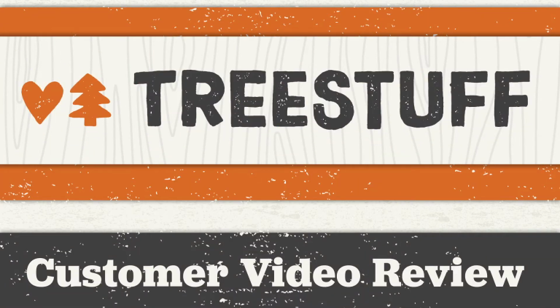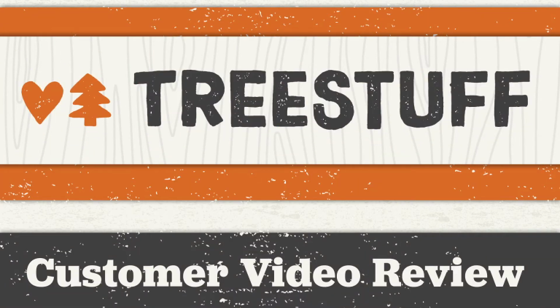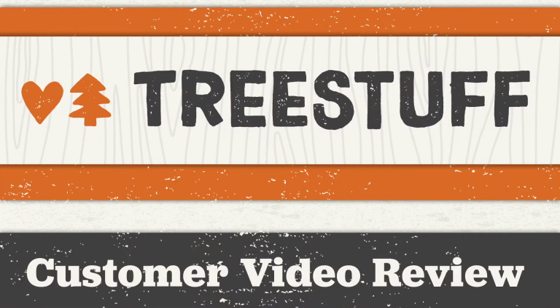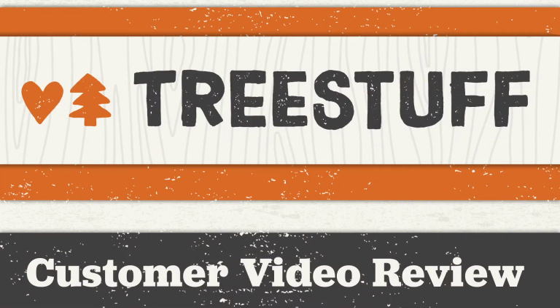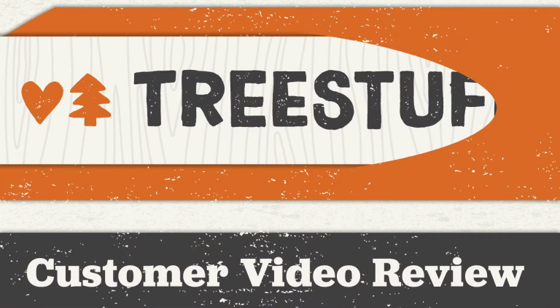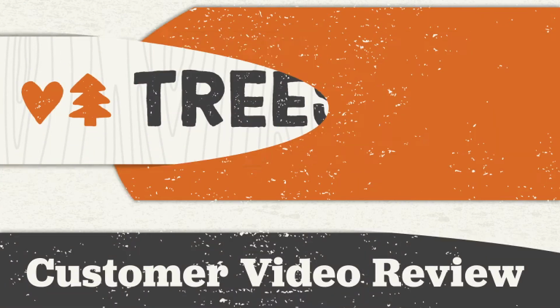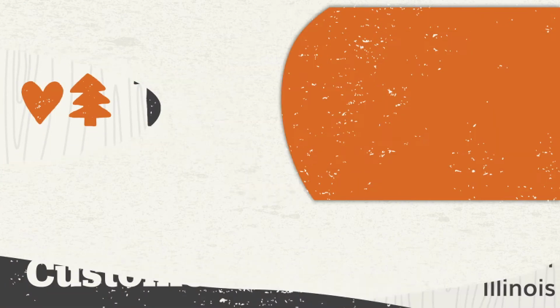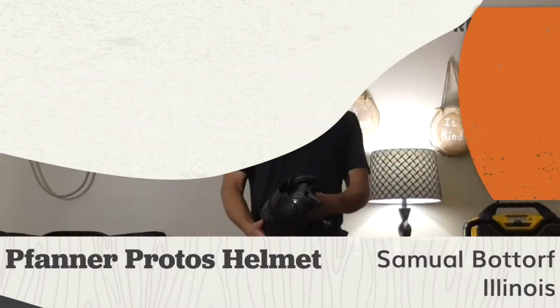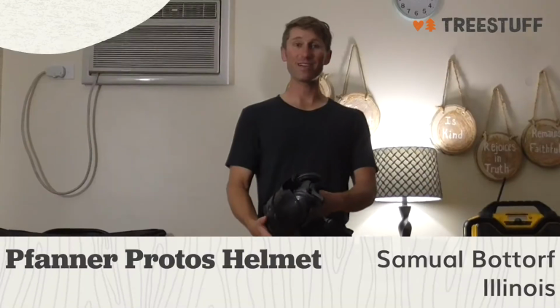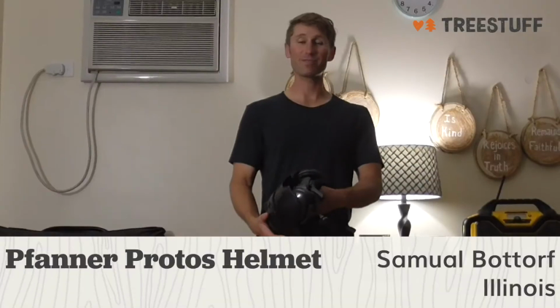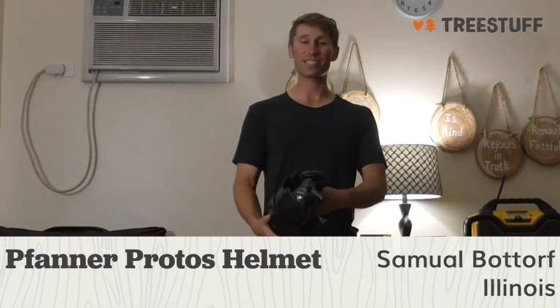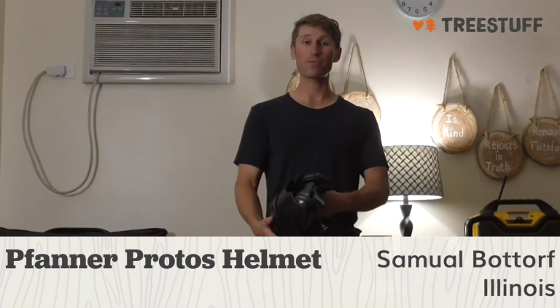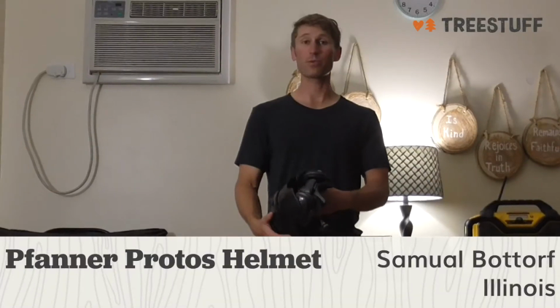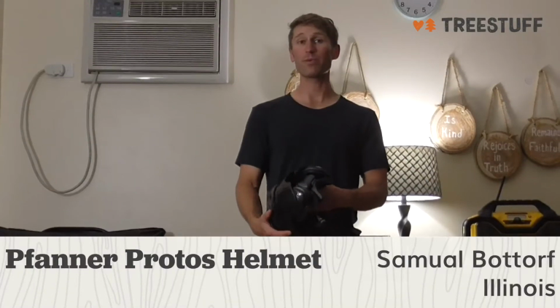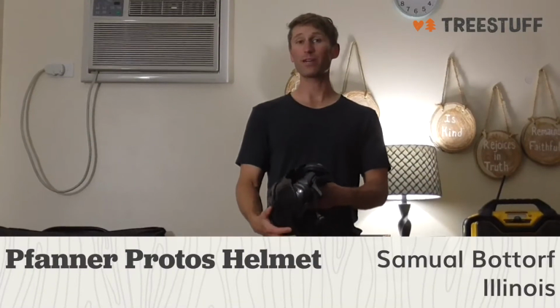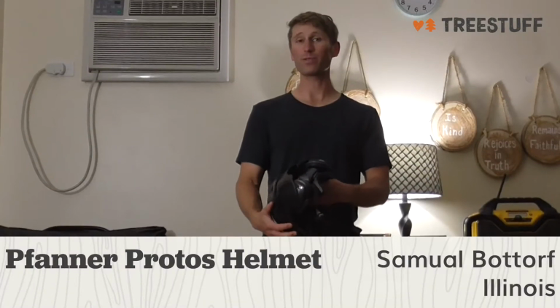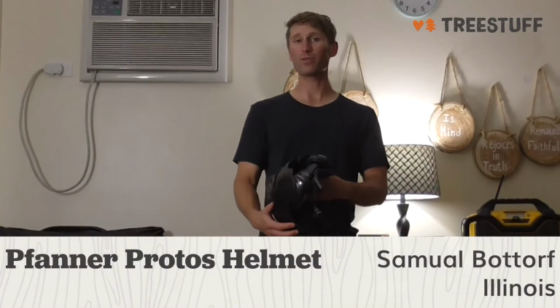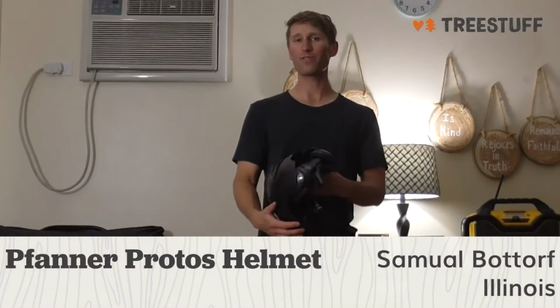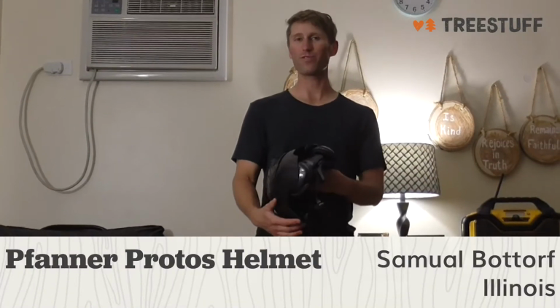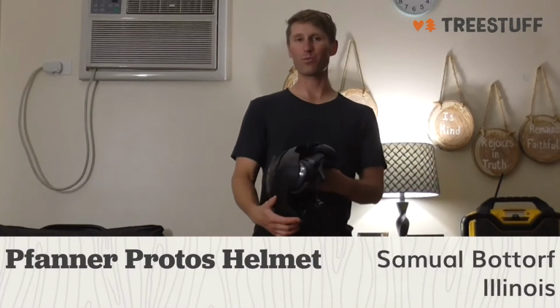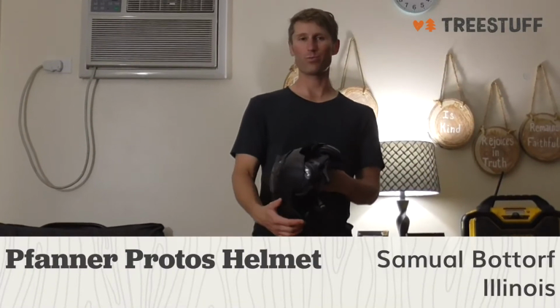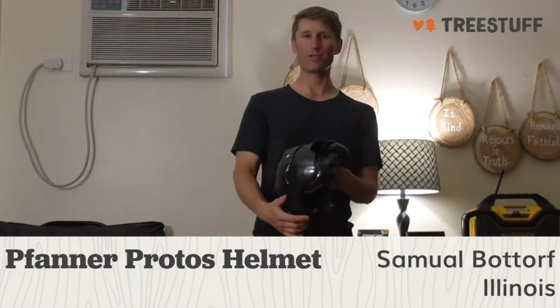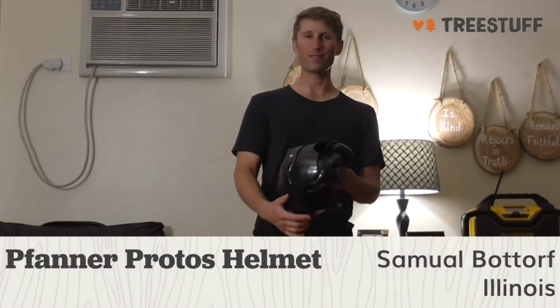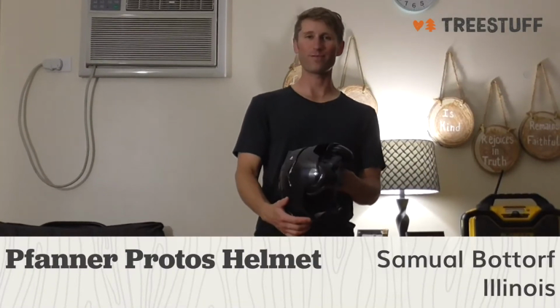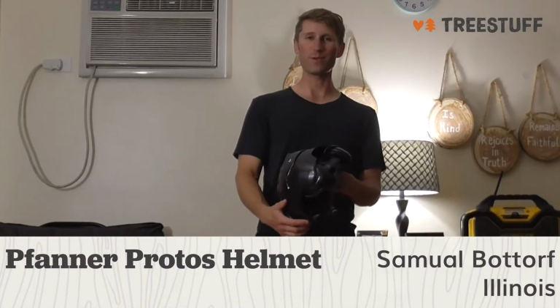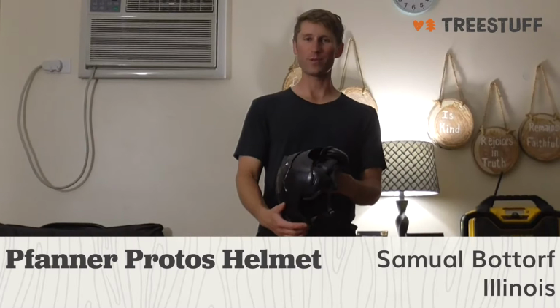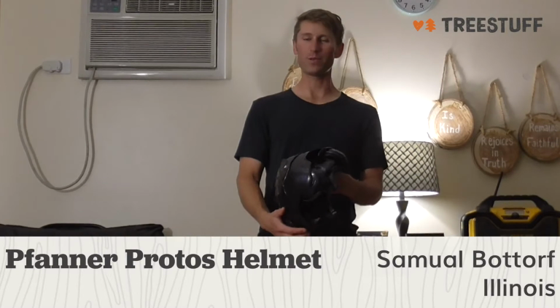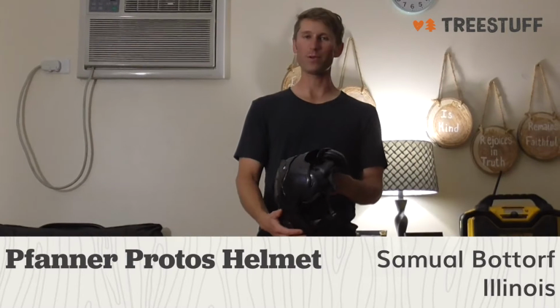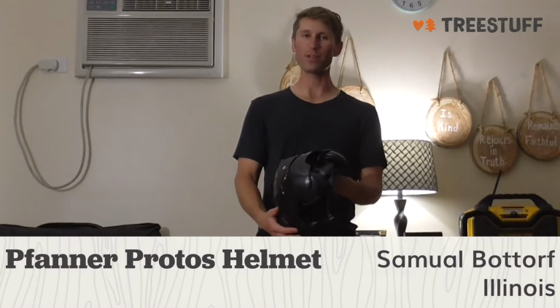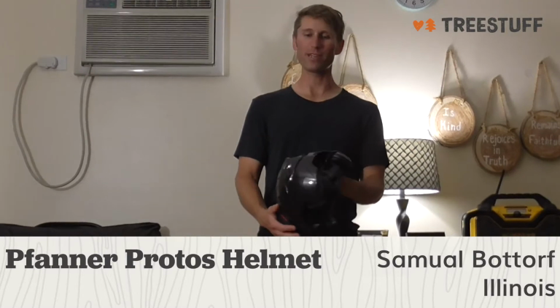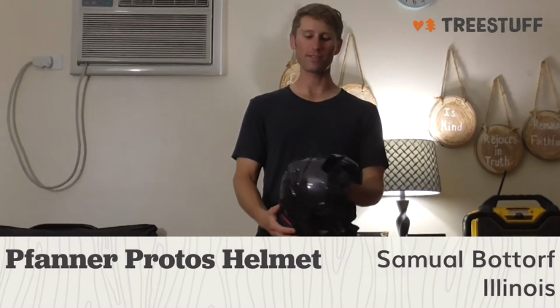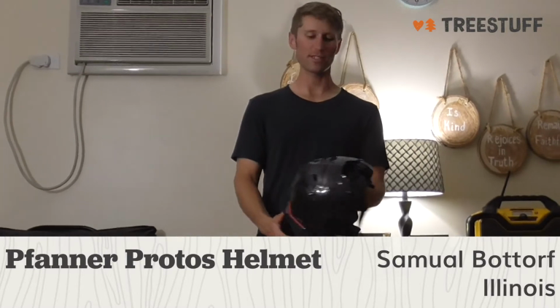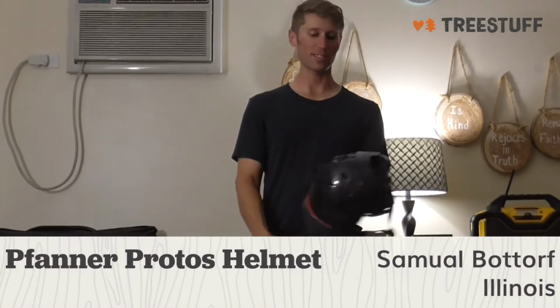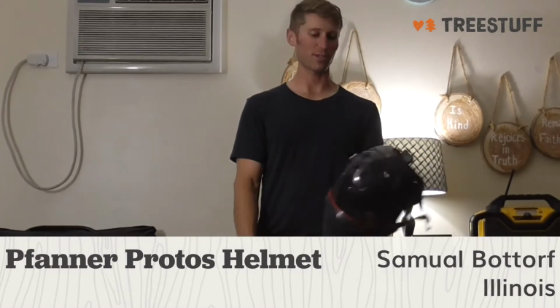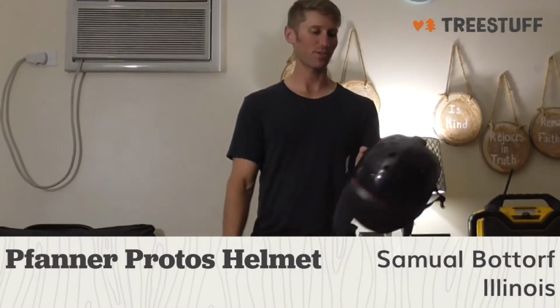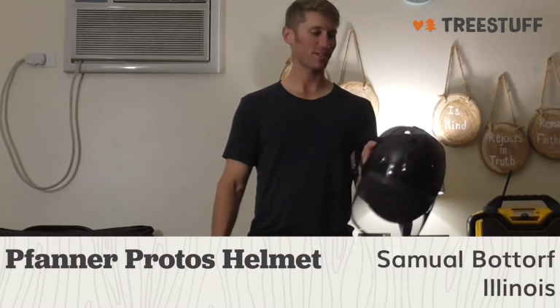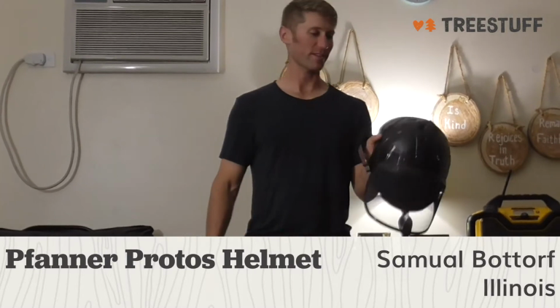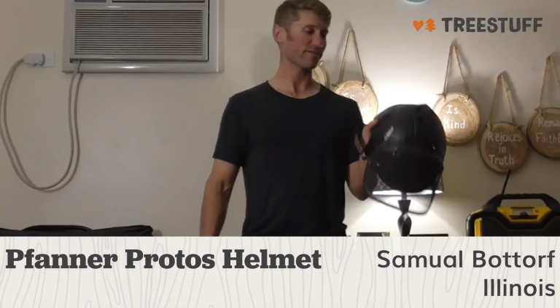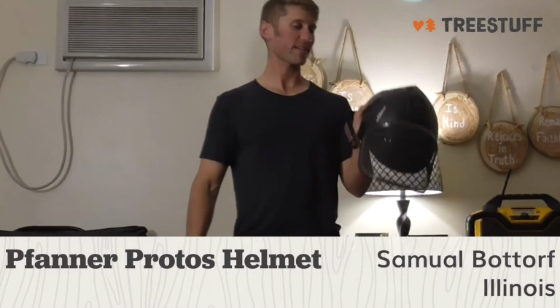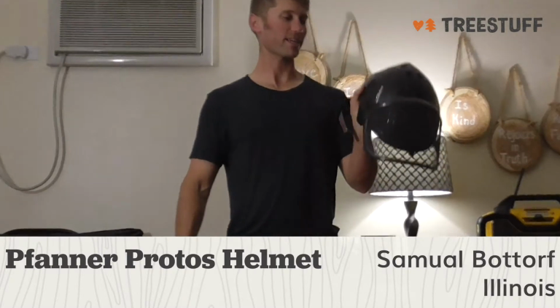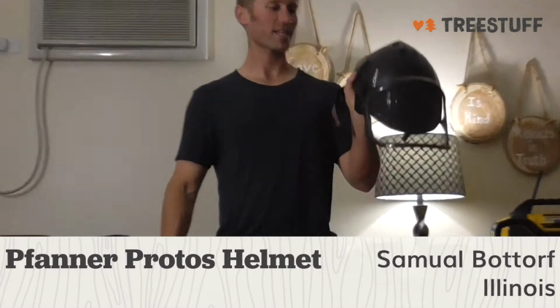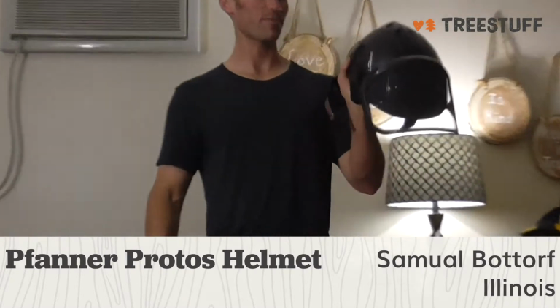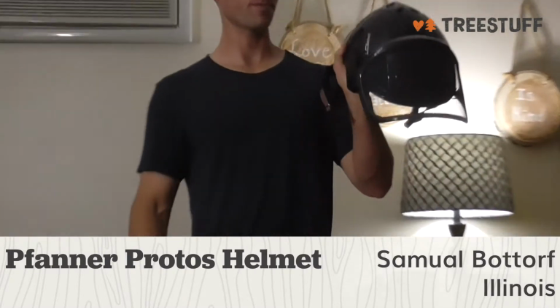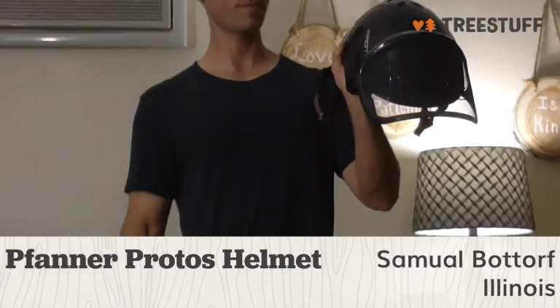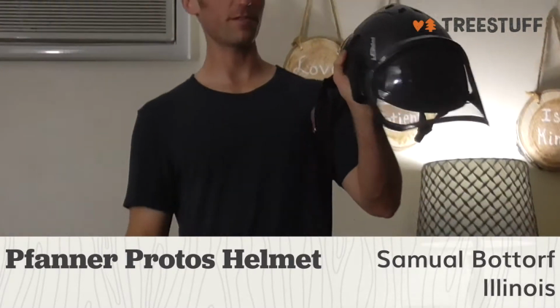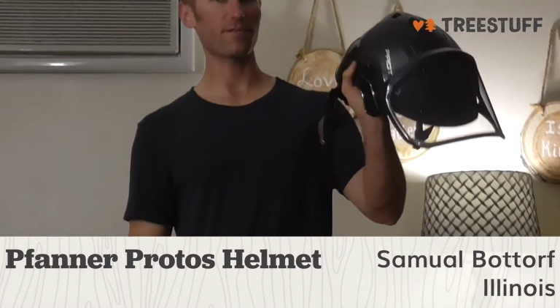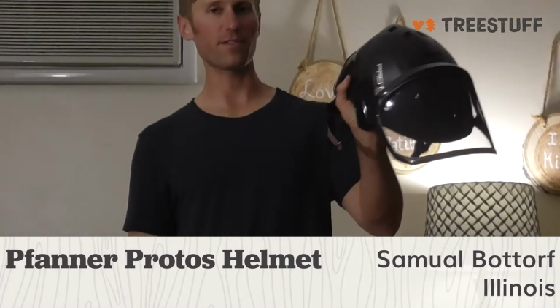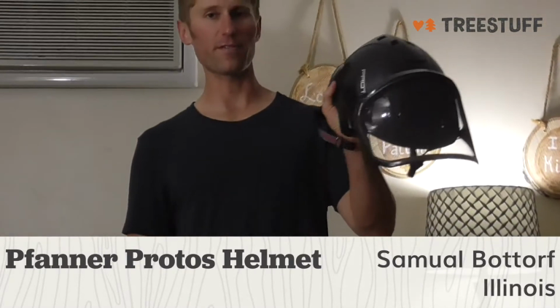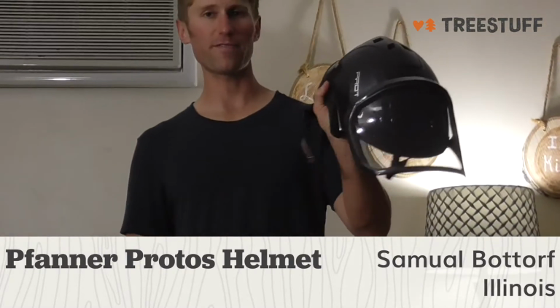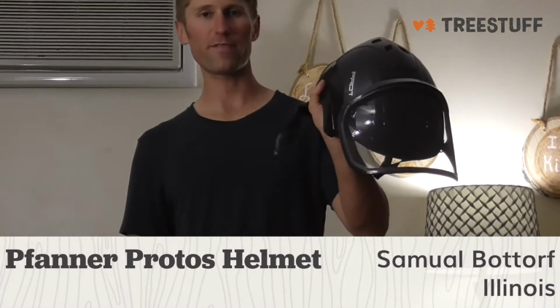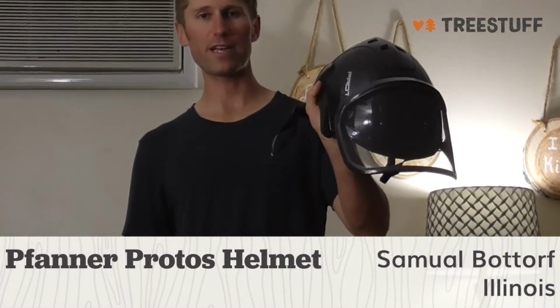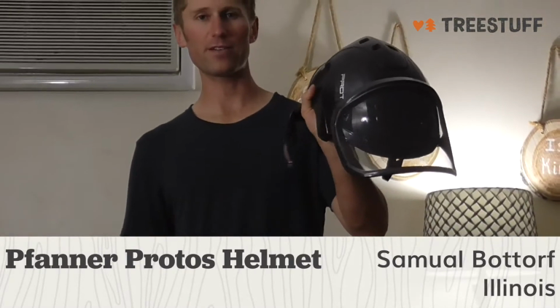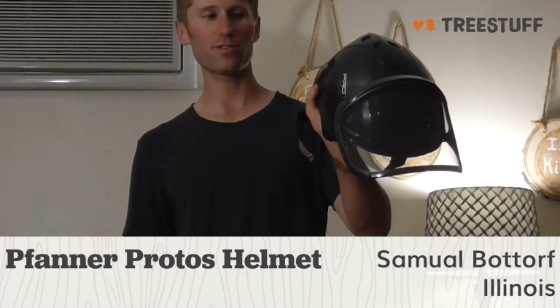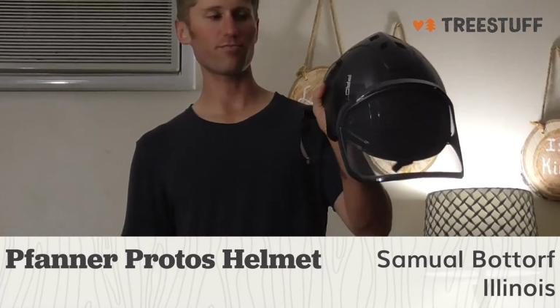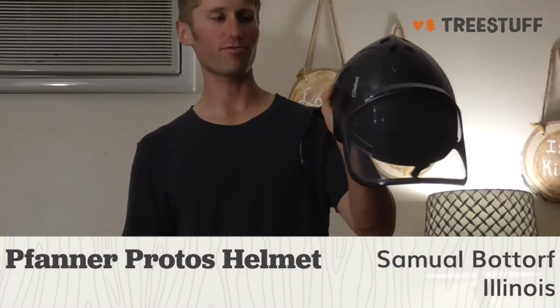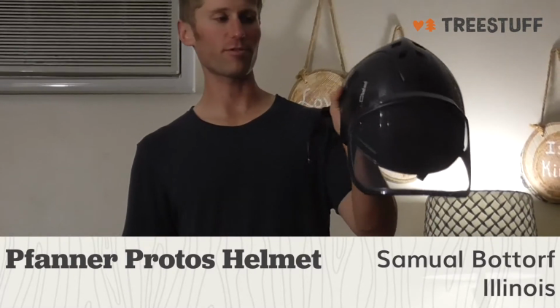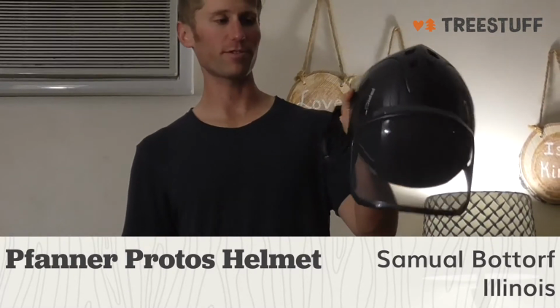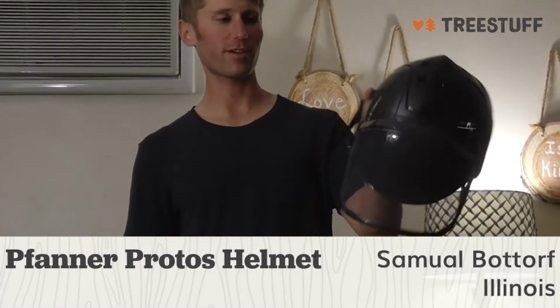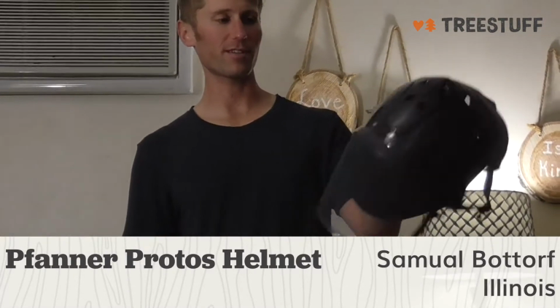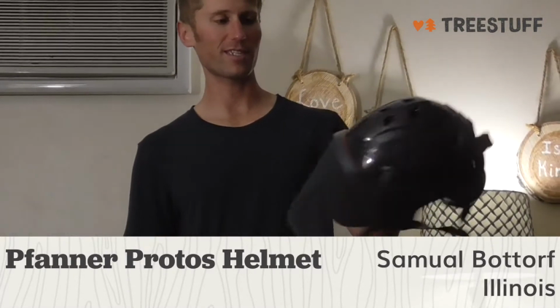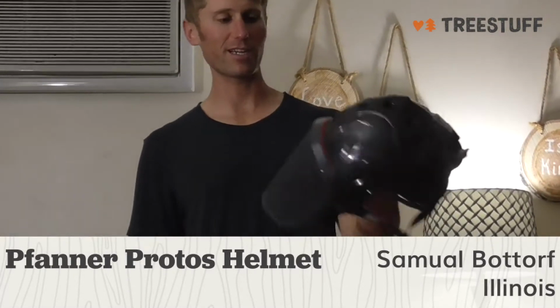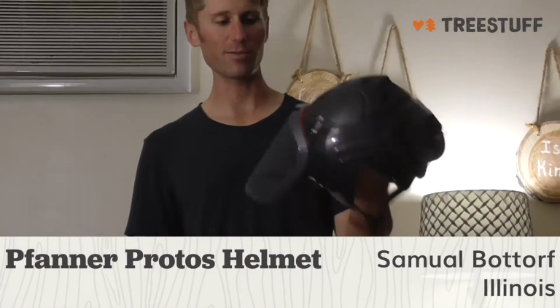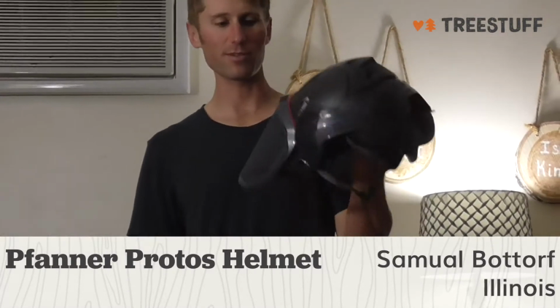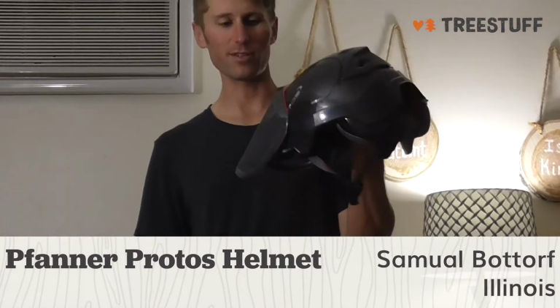Hi there, I'm Samuel Batur from Bridgeview, Illinois, and this is a TreeStuff.com review for the Fanner Protoss helmet.